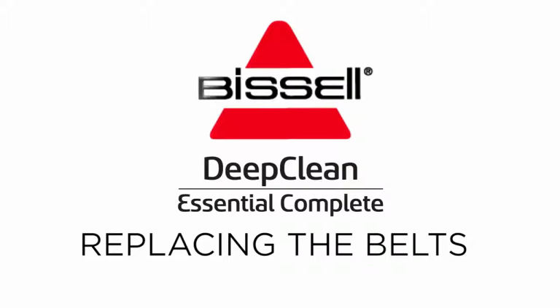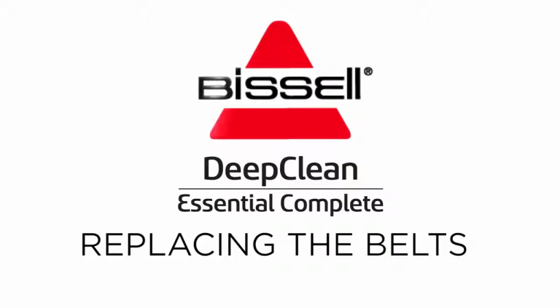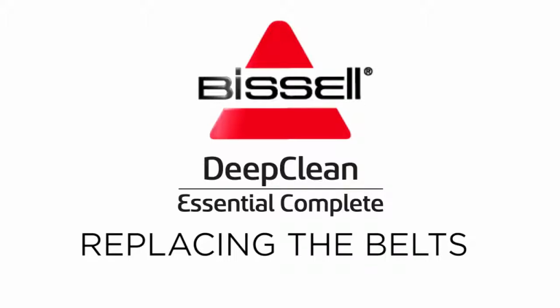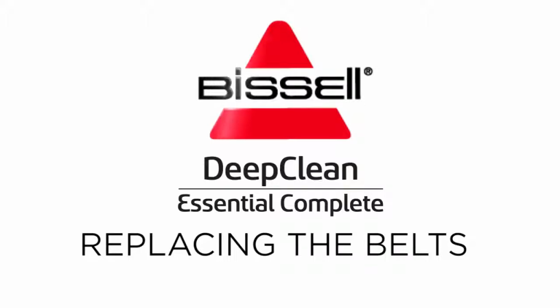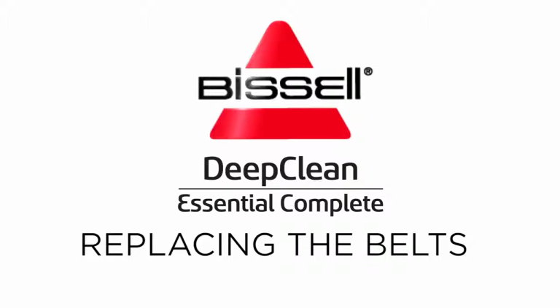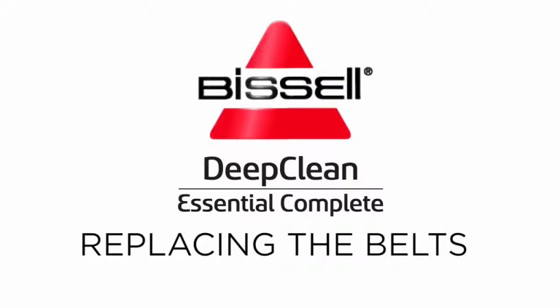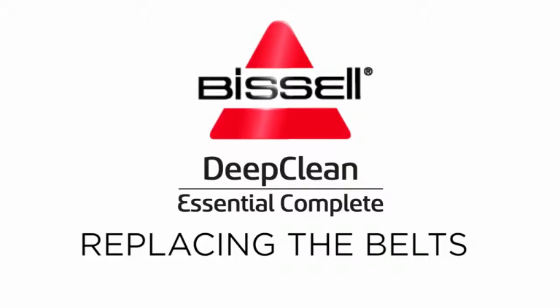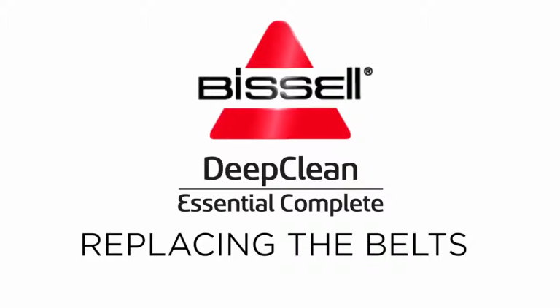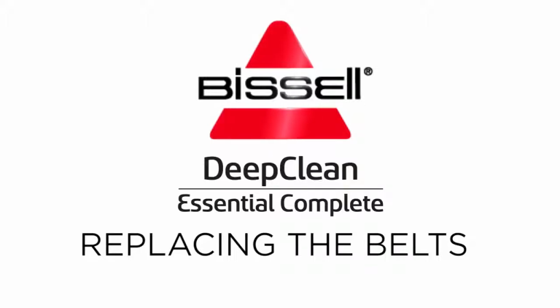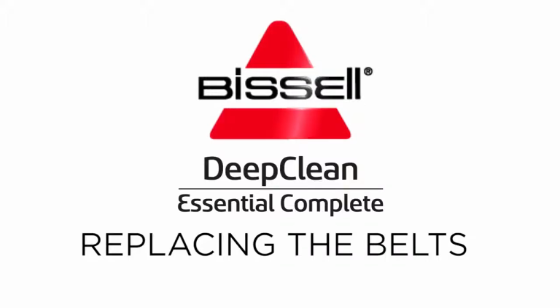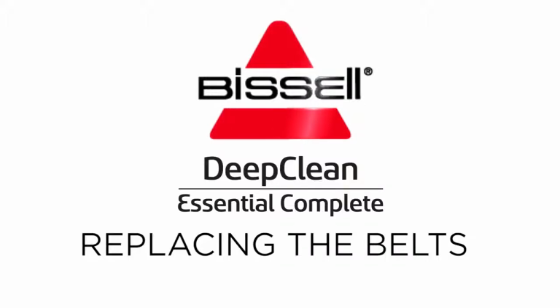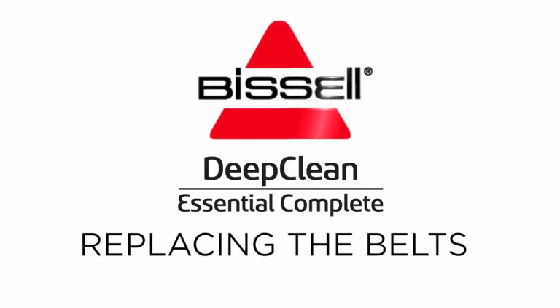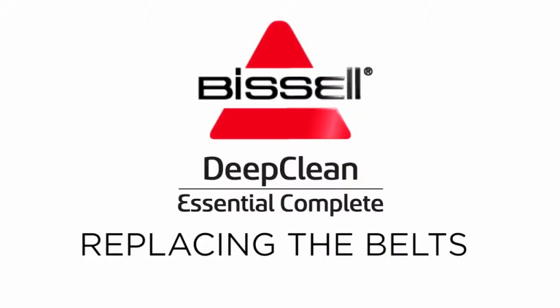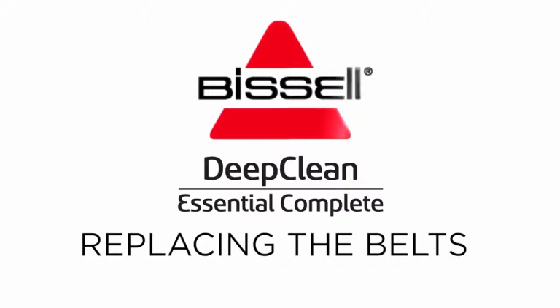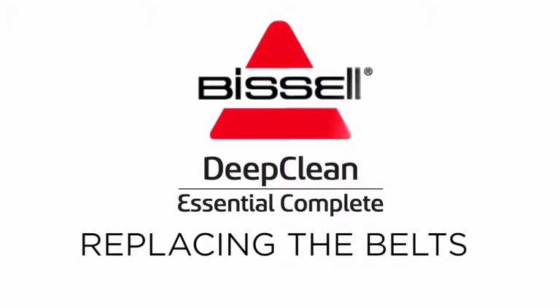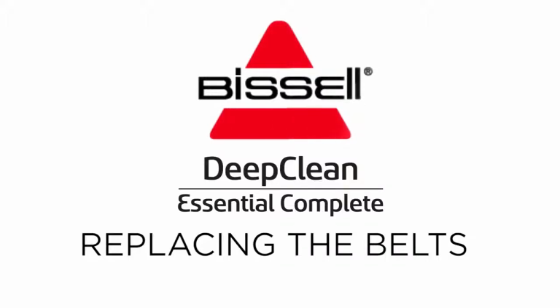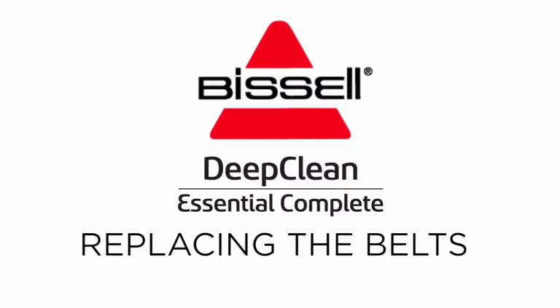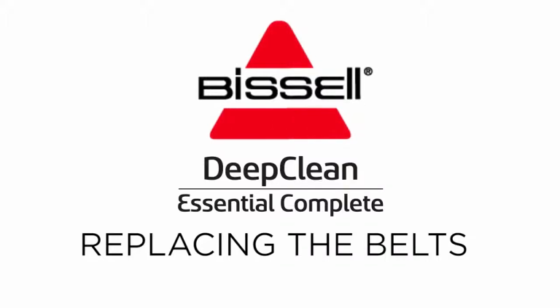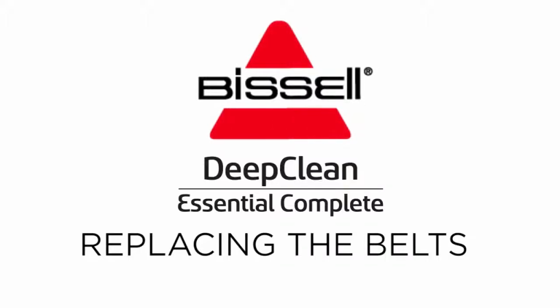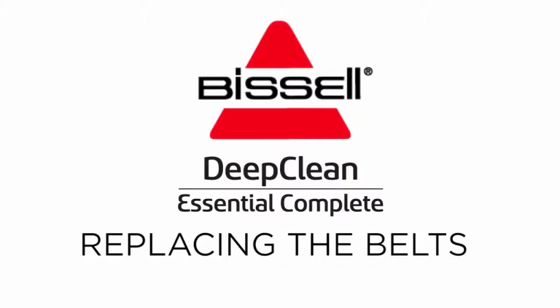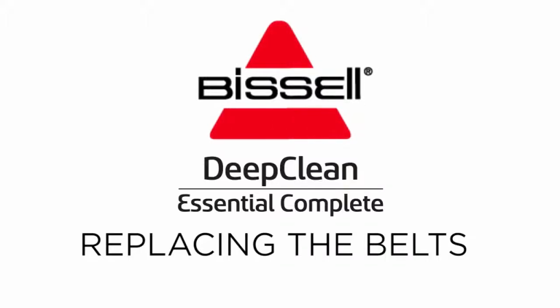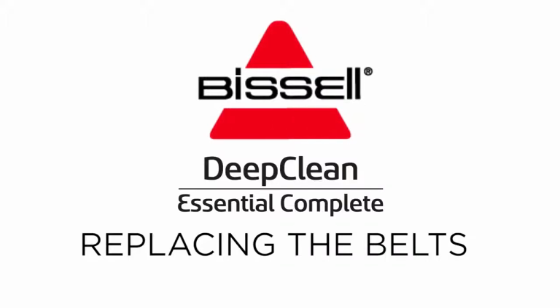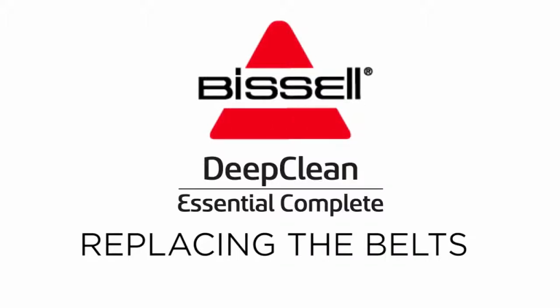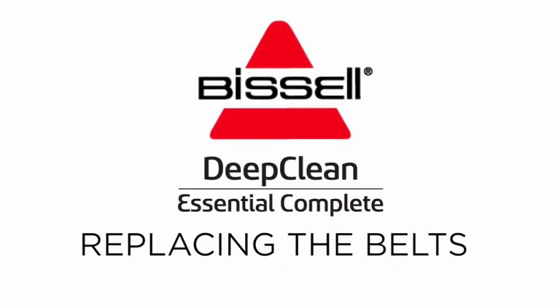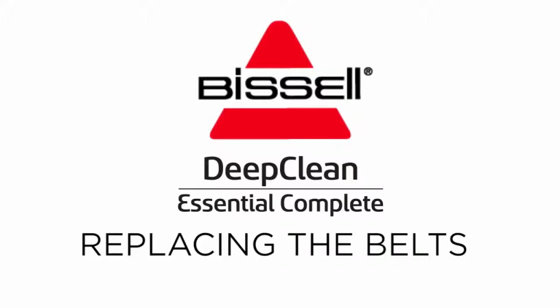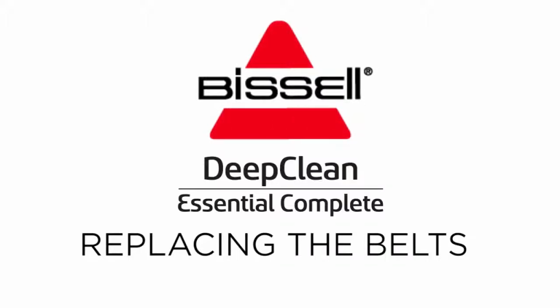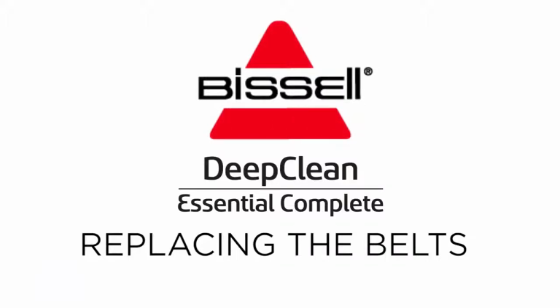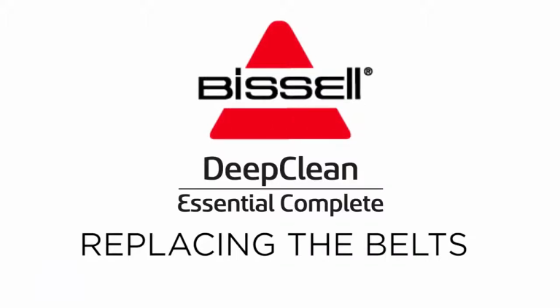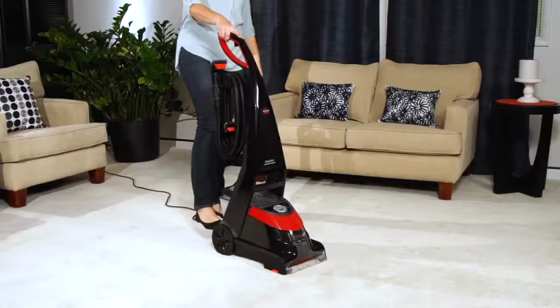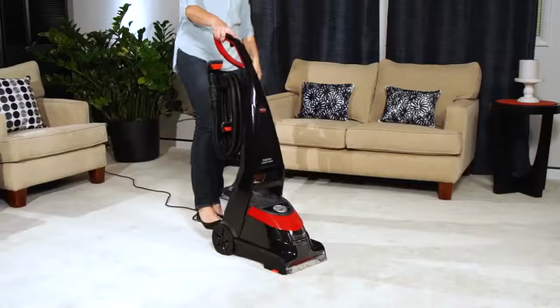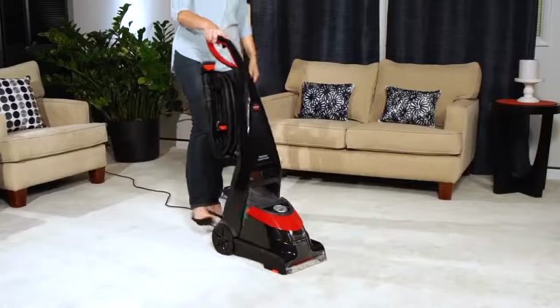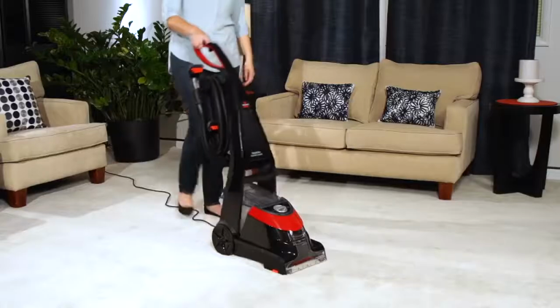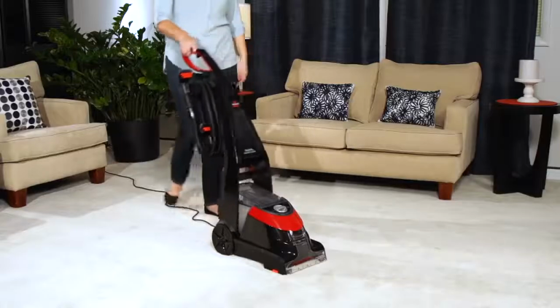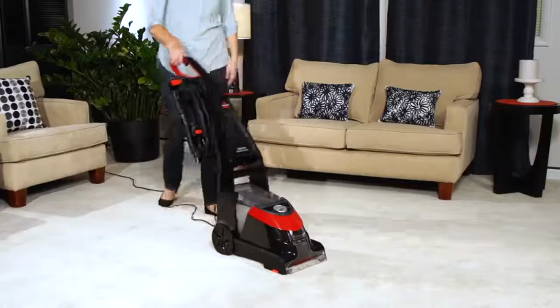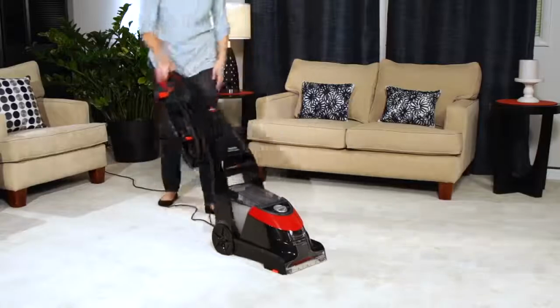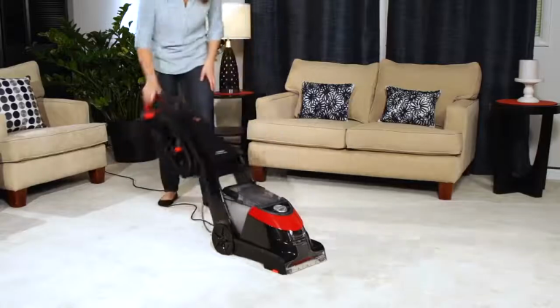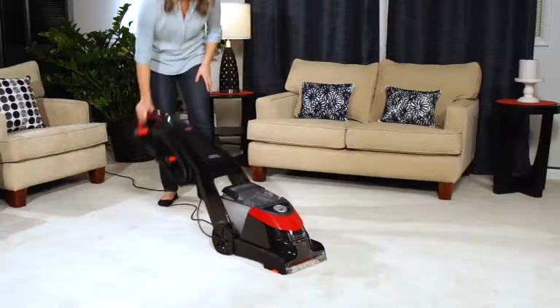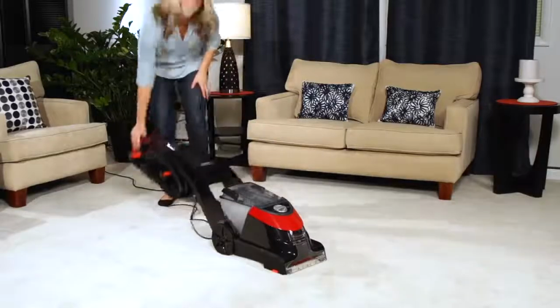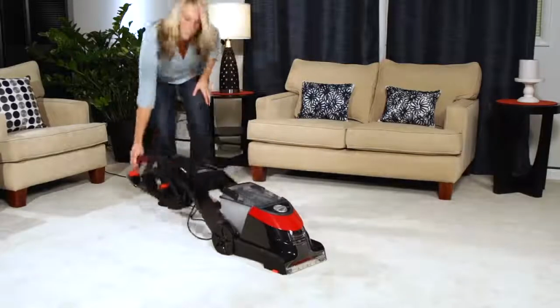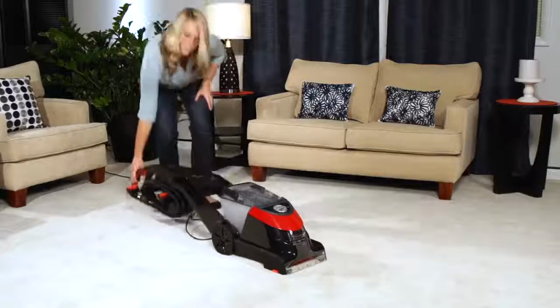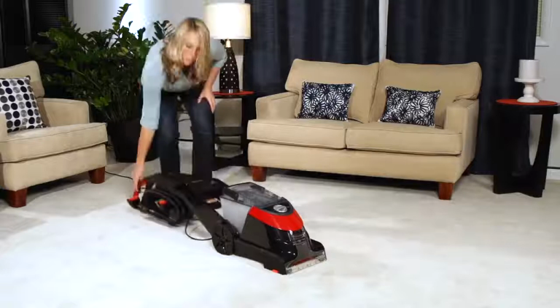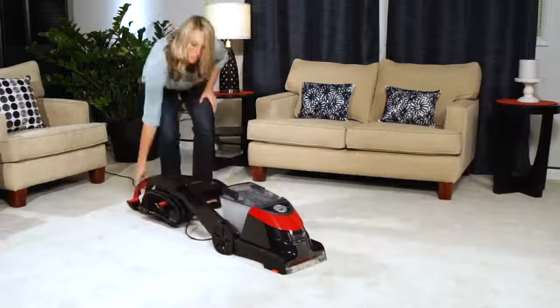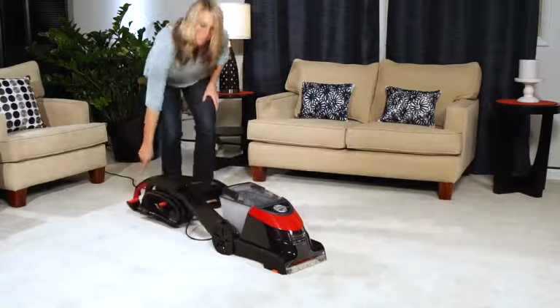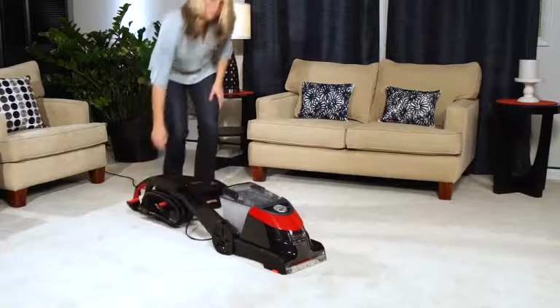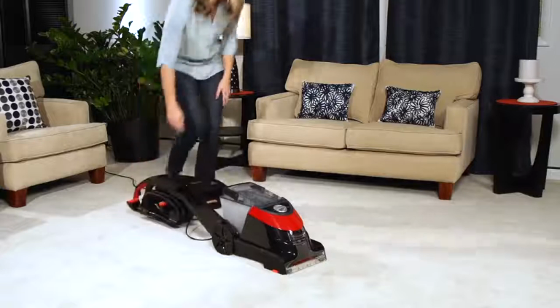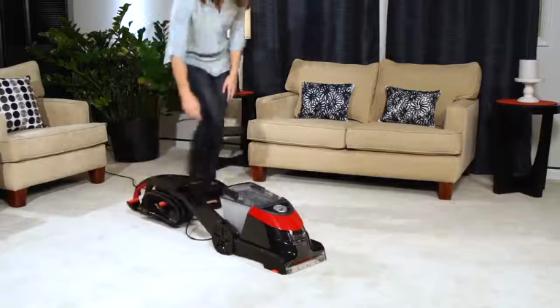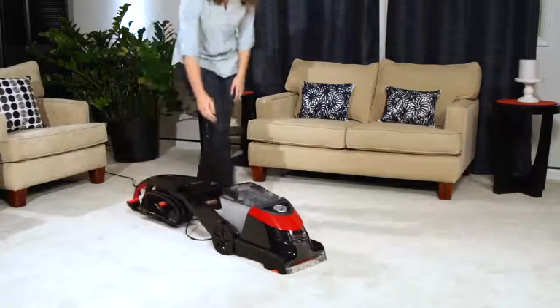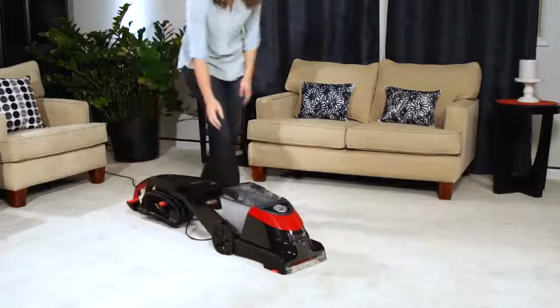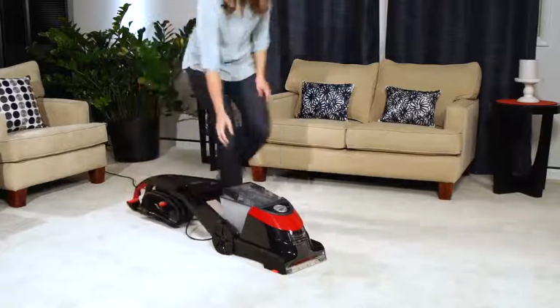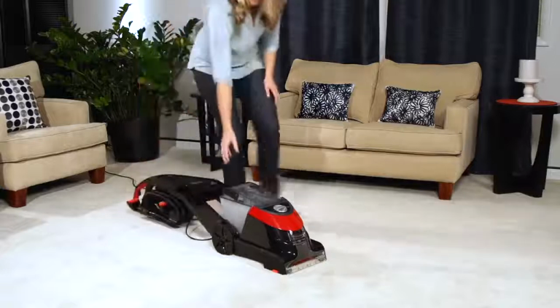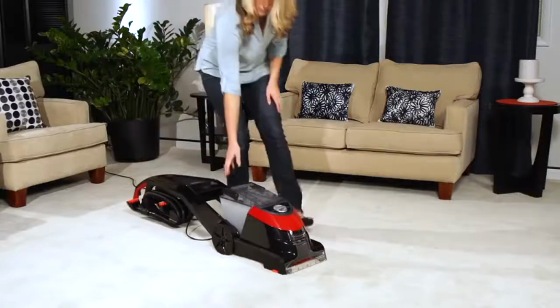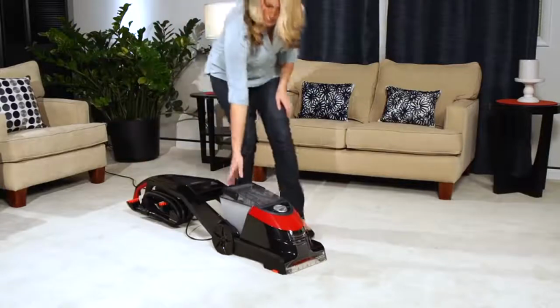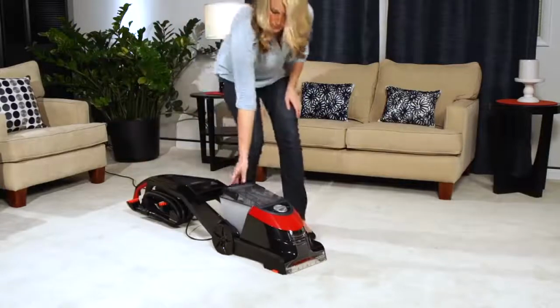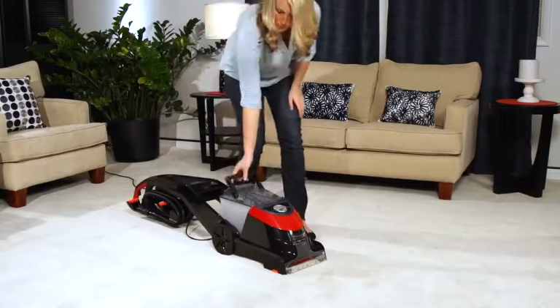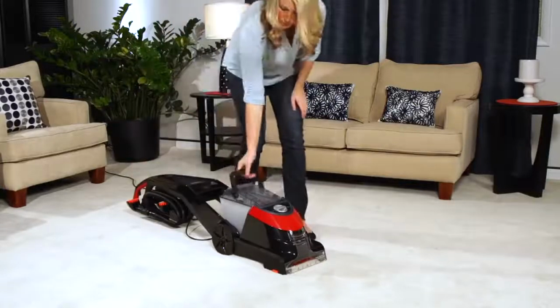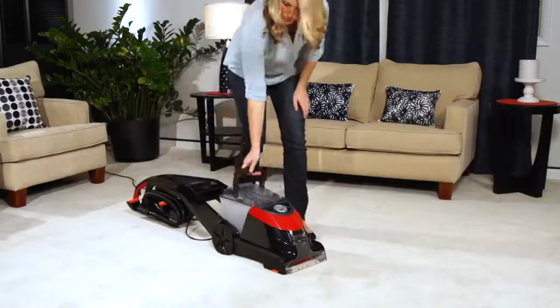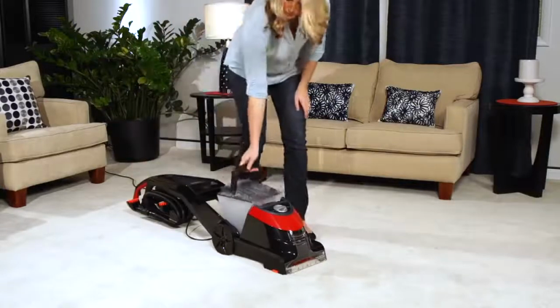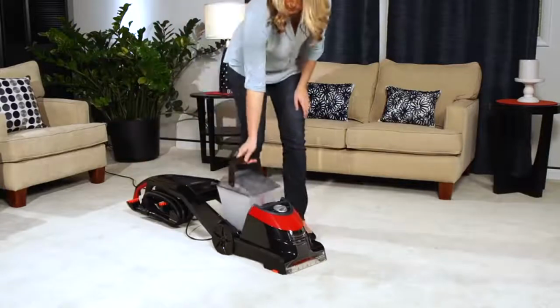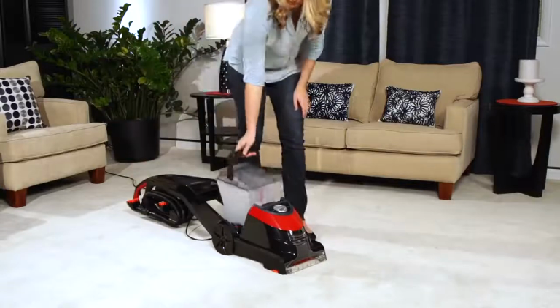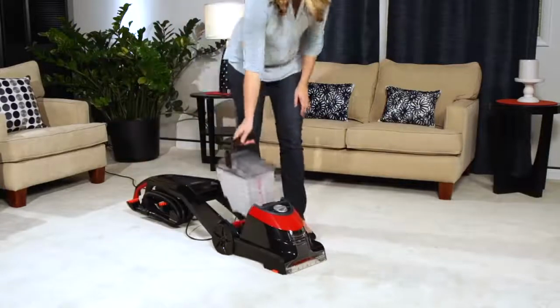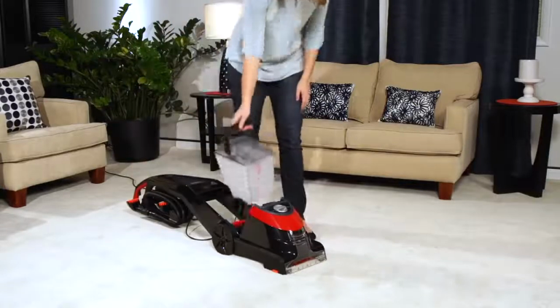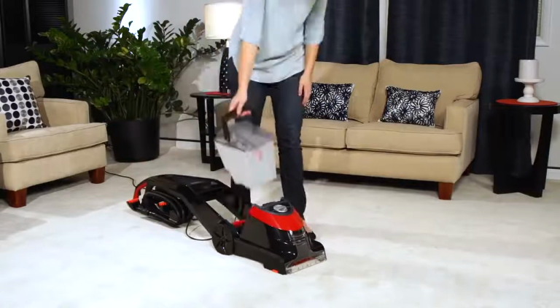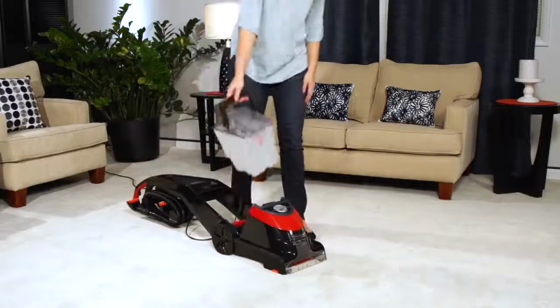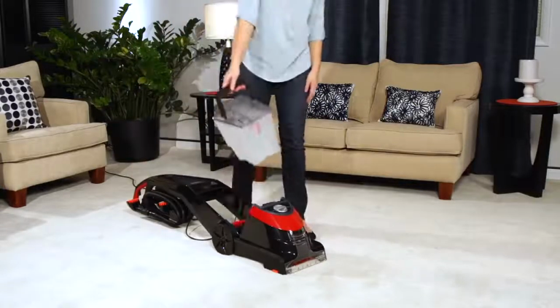How do I replace the belt on my Bissell Deep Clean Essential? First, recline the handle so you can turn your machine over and remove the tank.